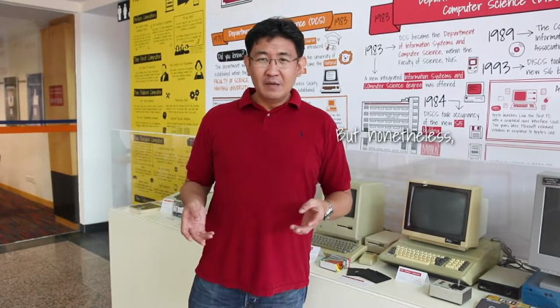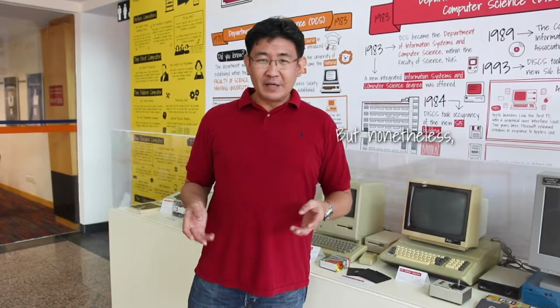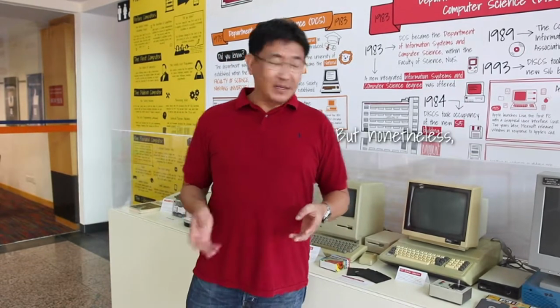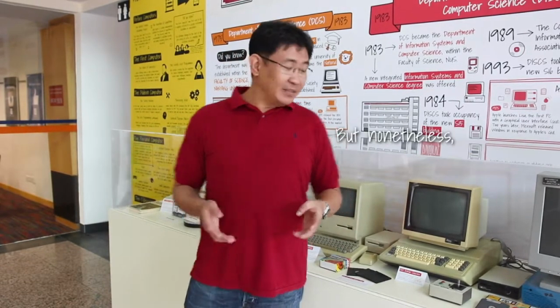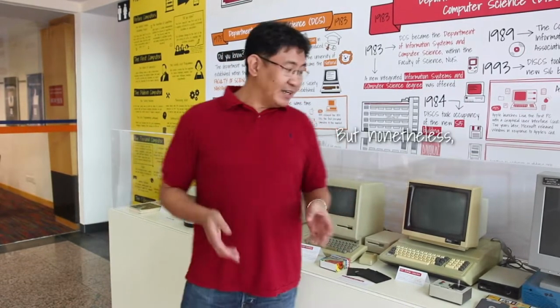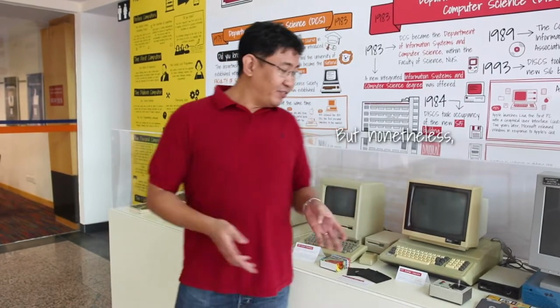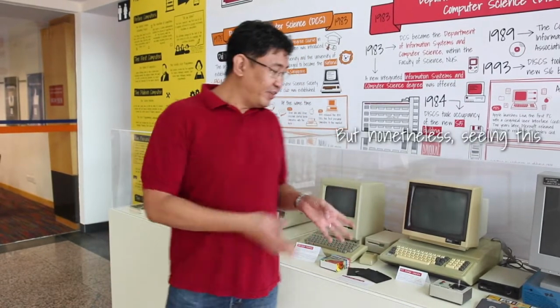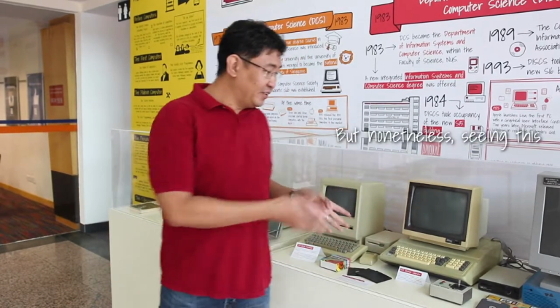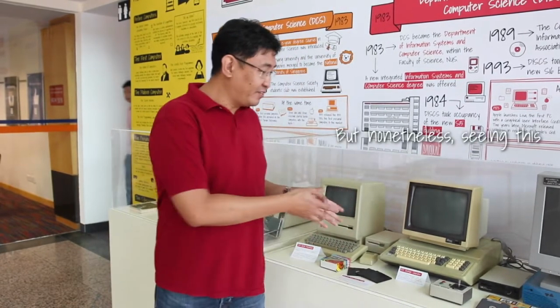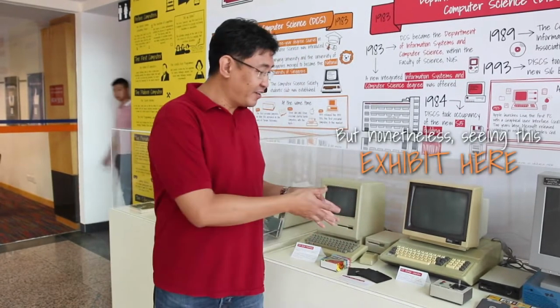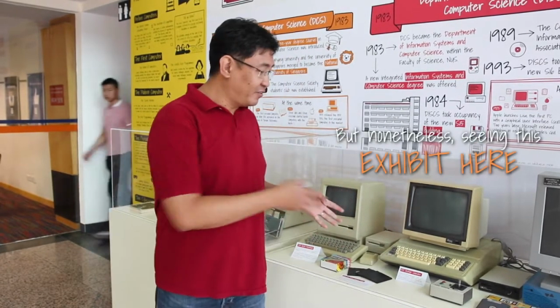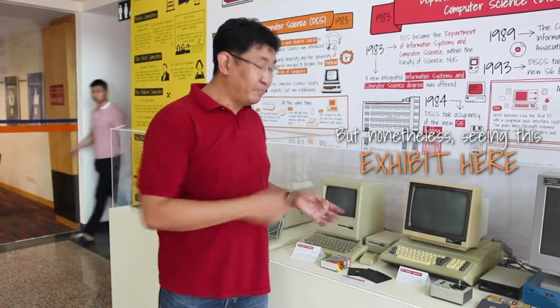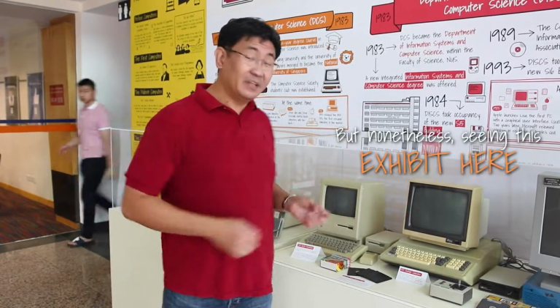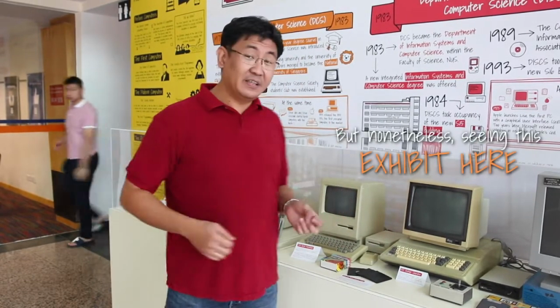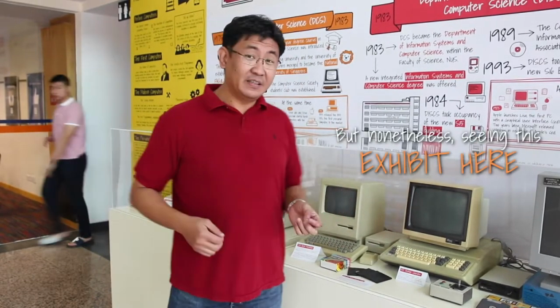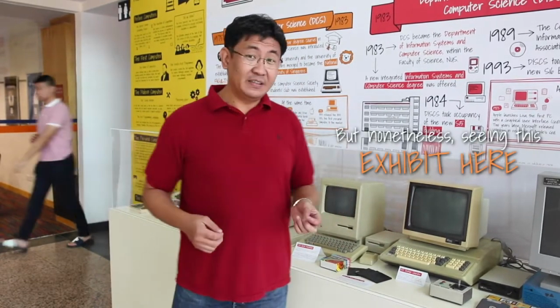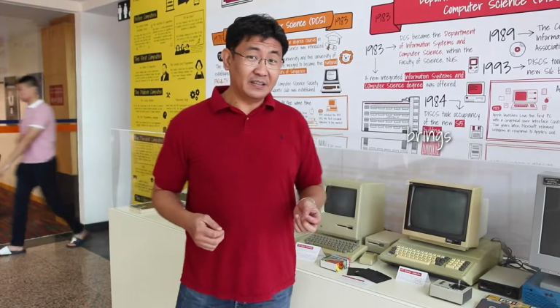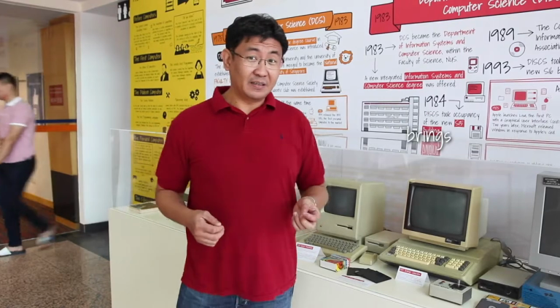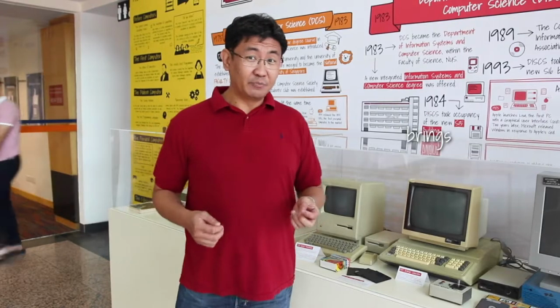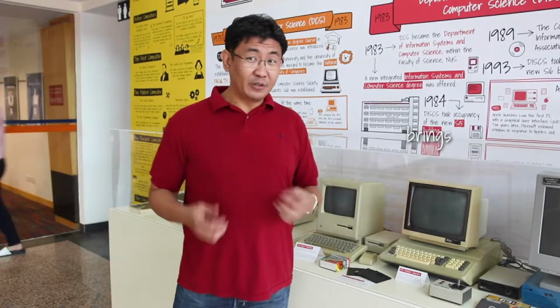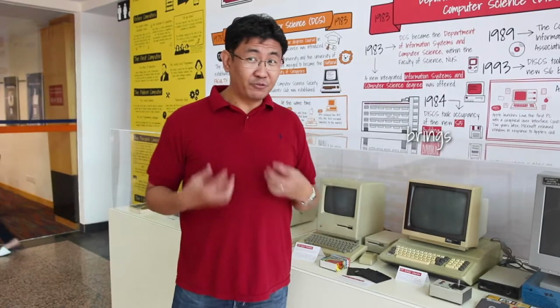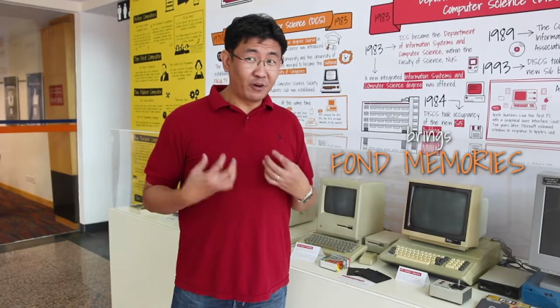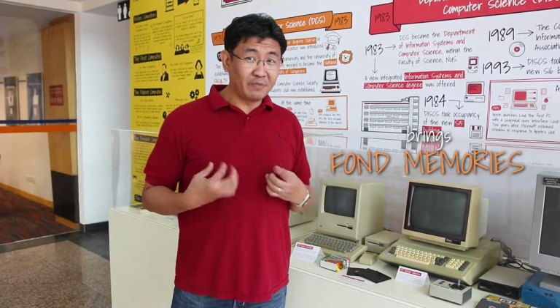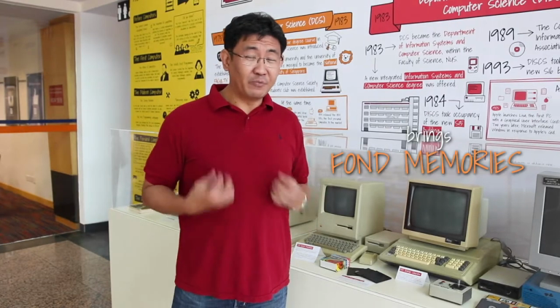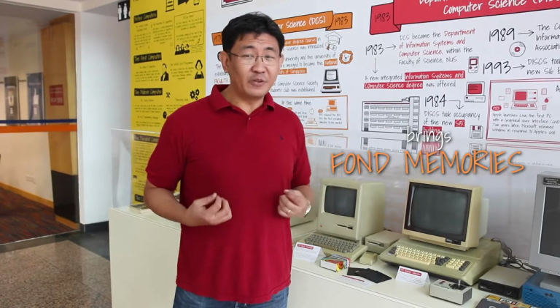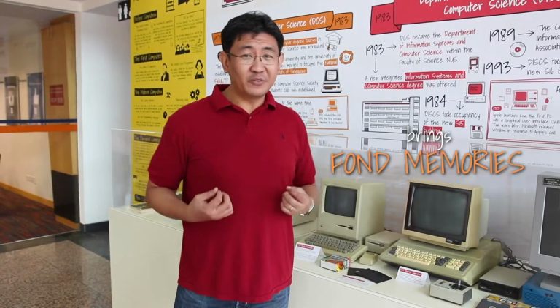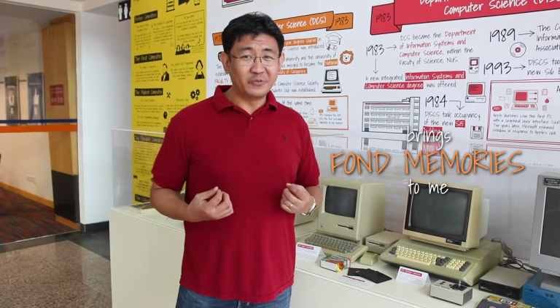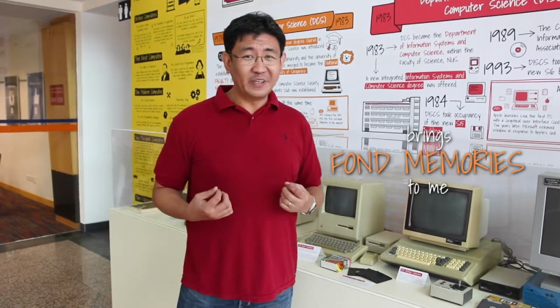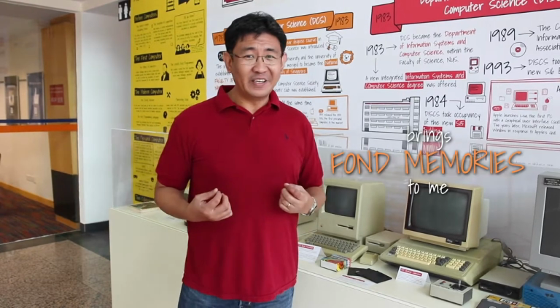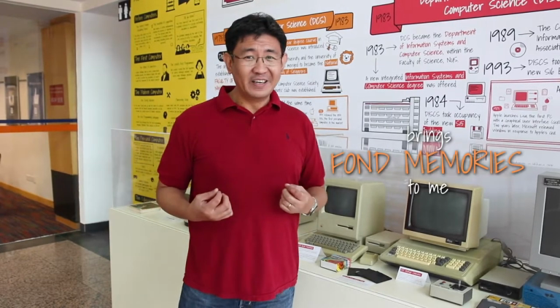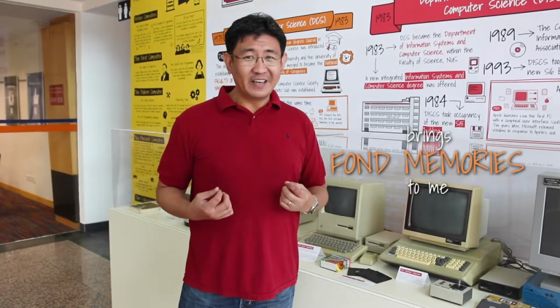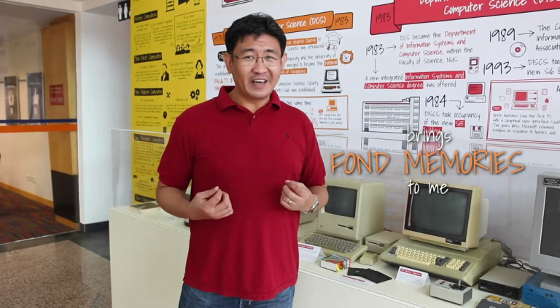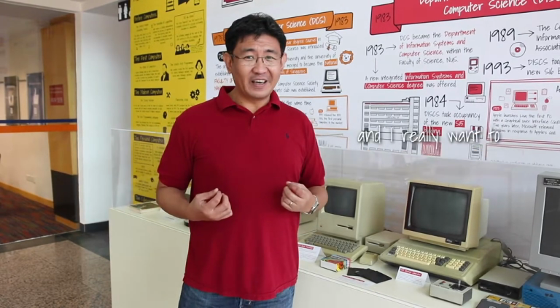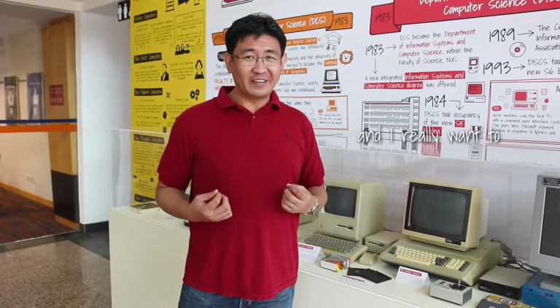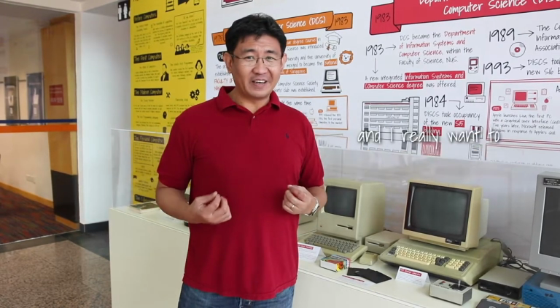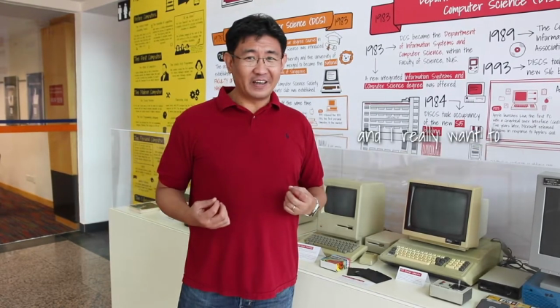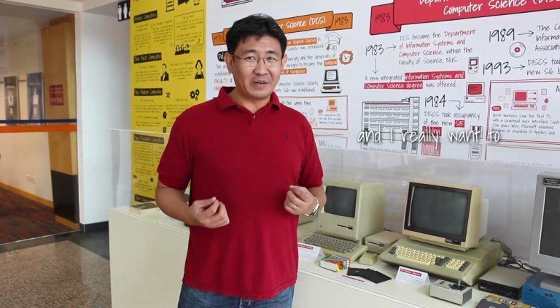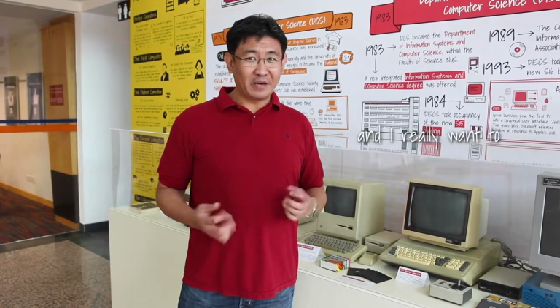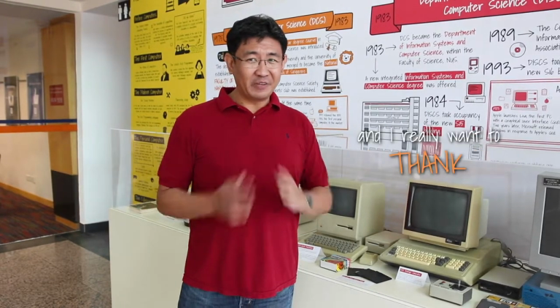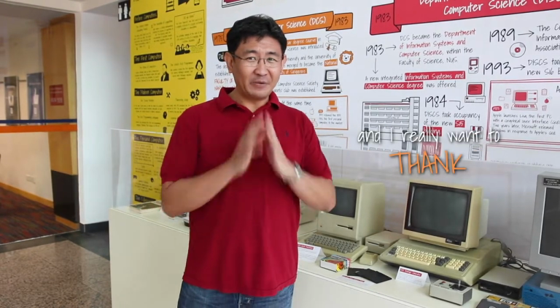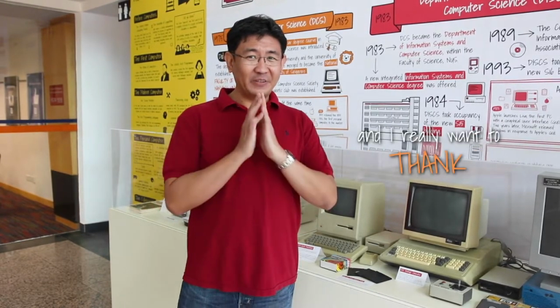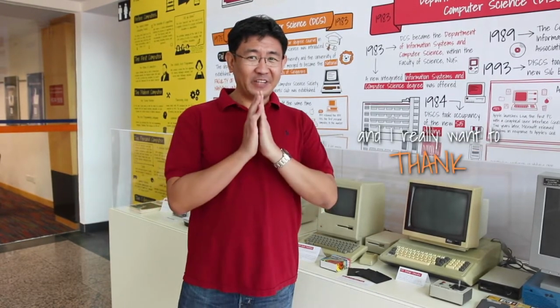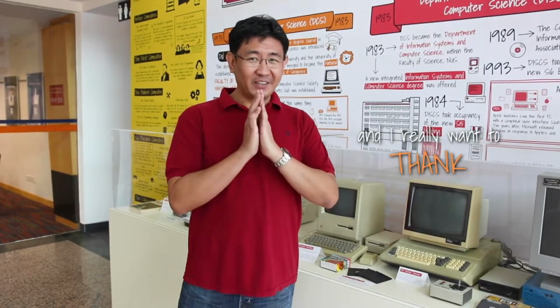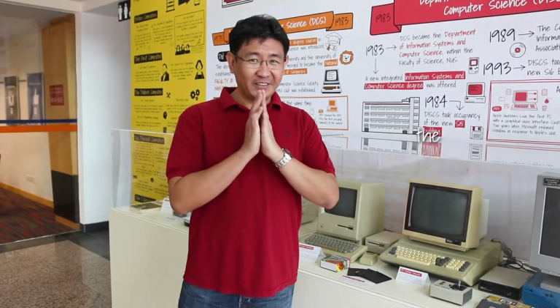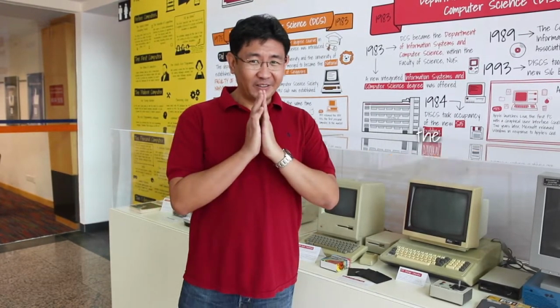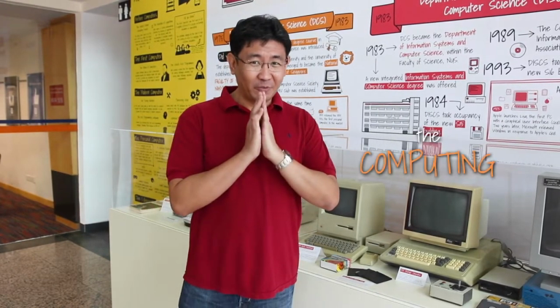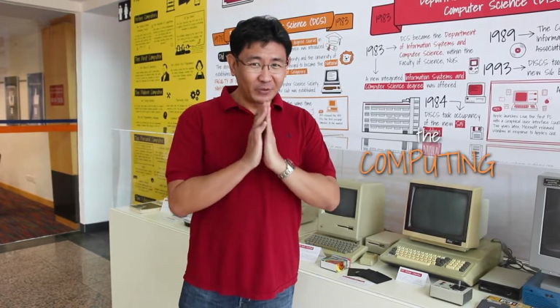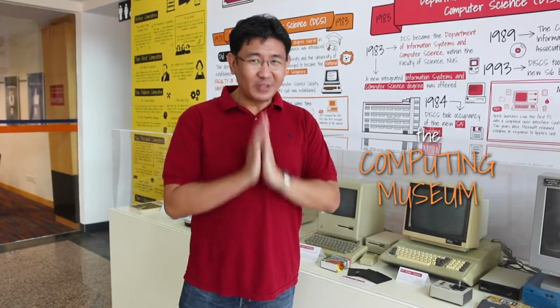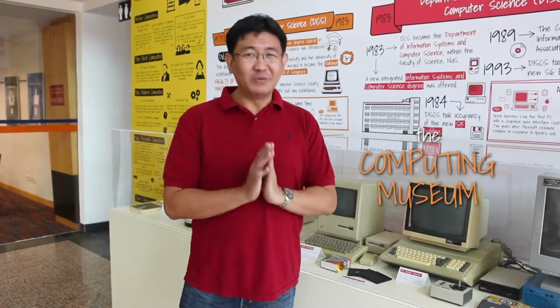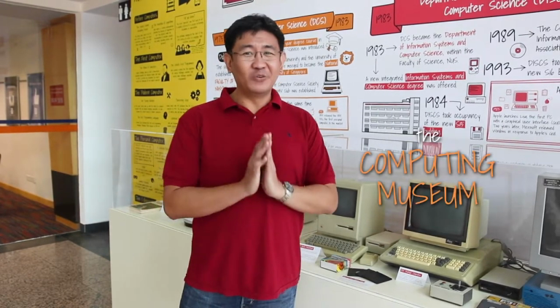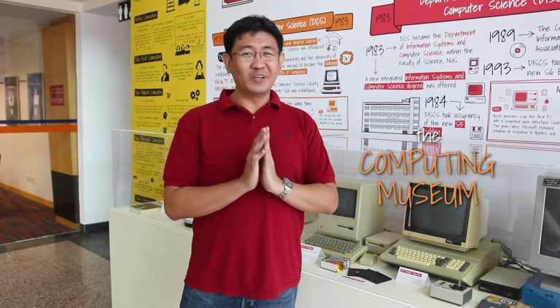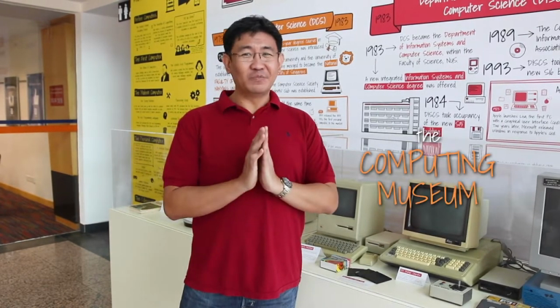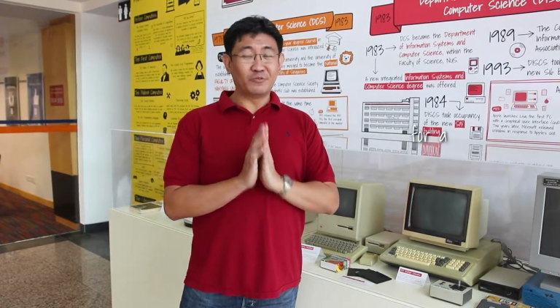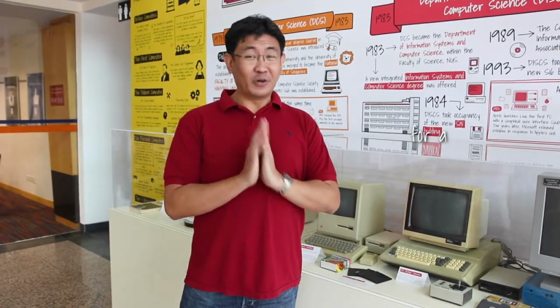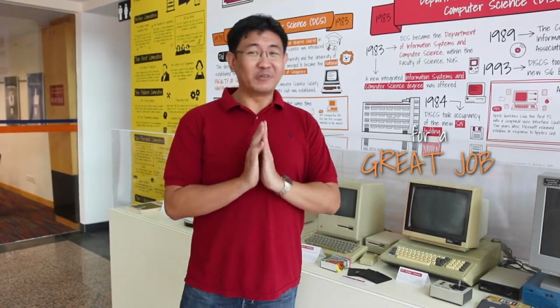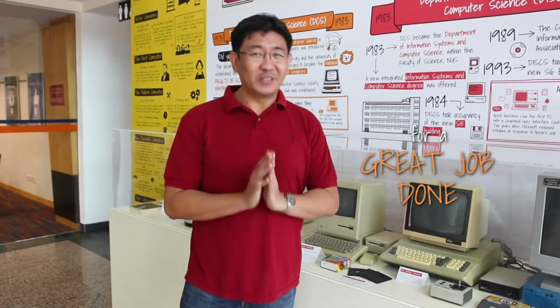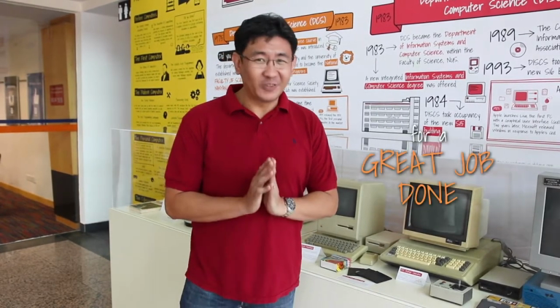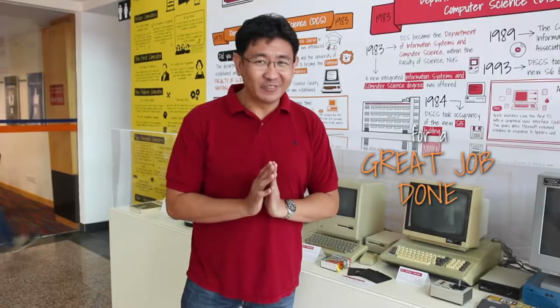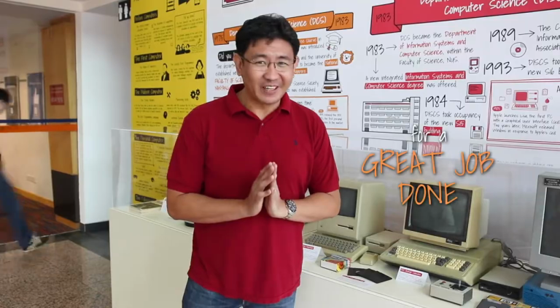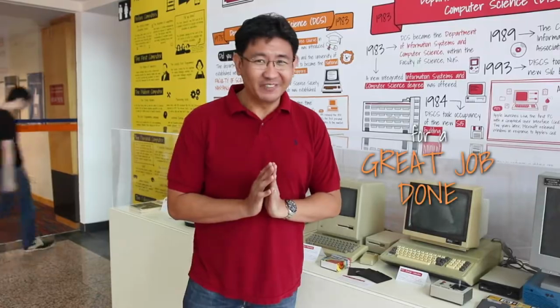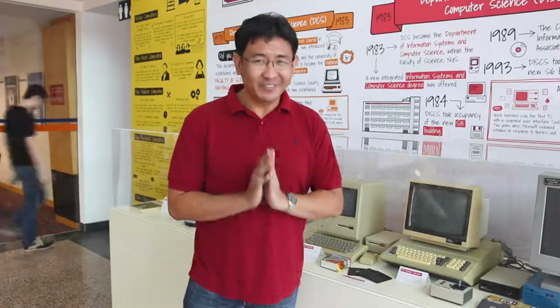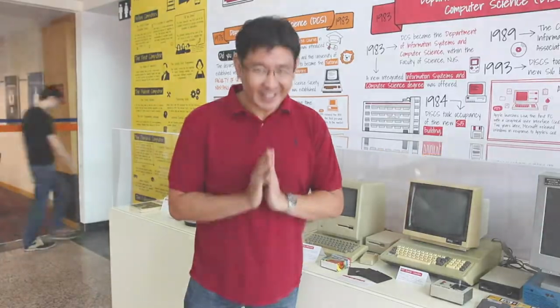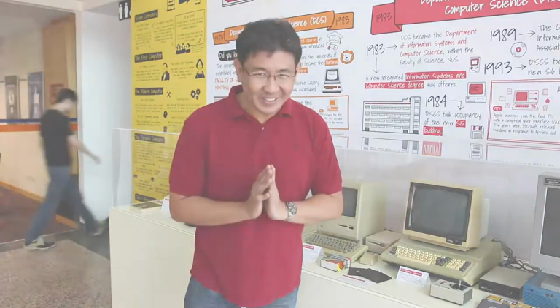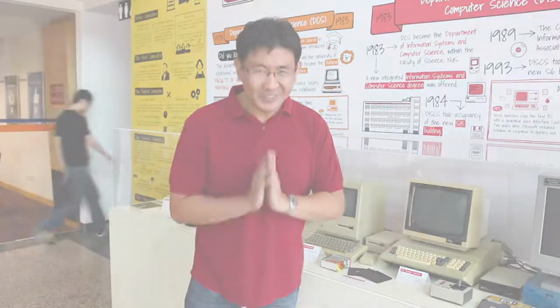Nonetheless, seeing this exhibit here brings fond memories to me. I really want to thank the Computing Museum for a great job done. Thank you.